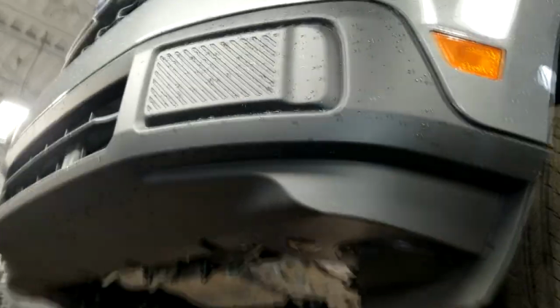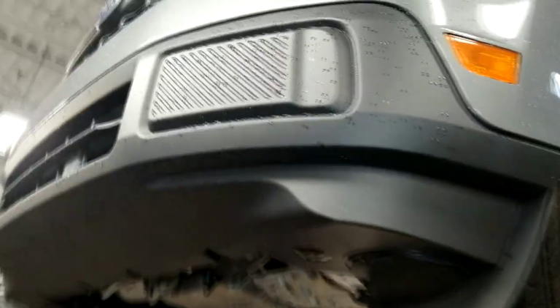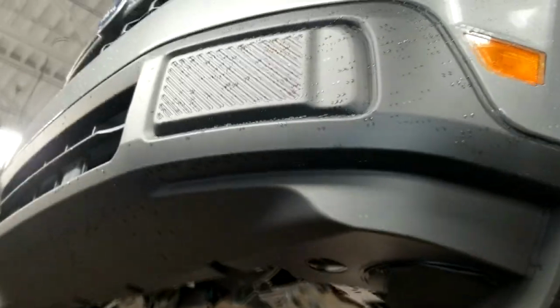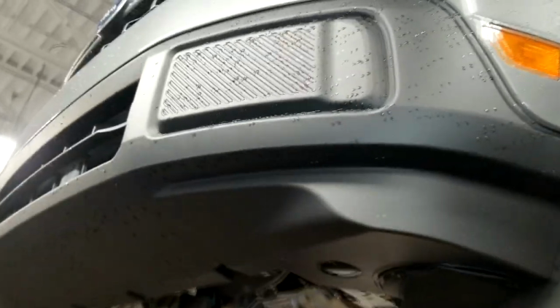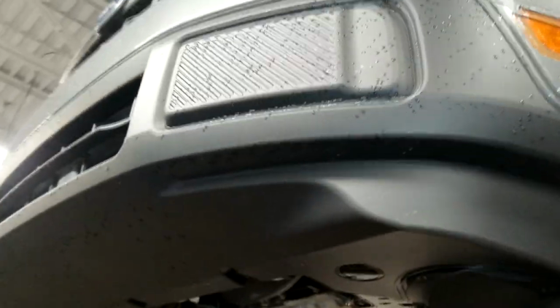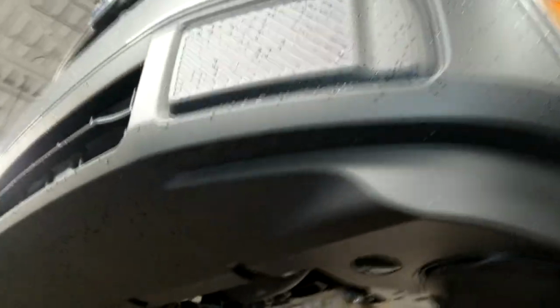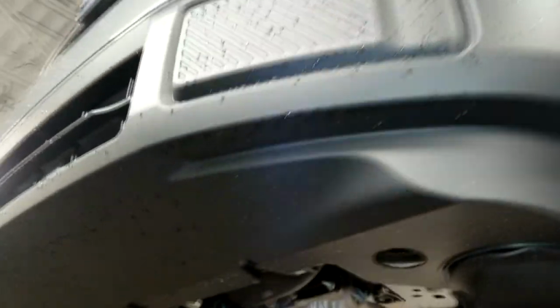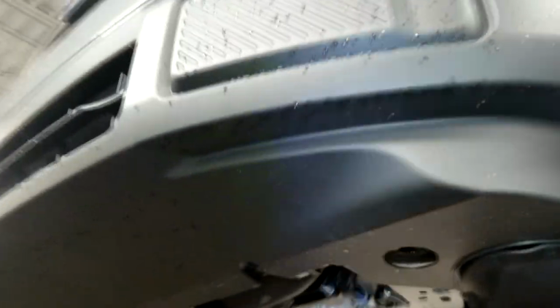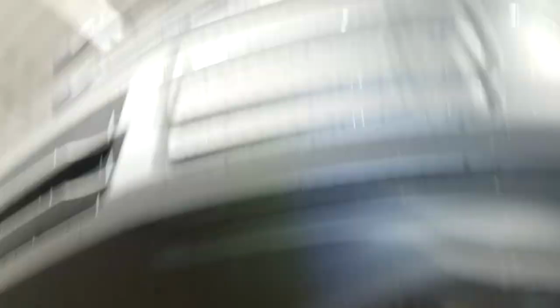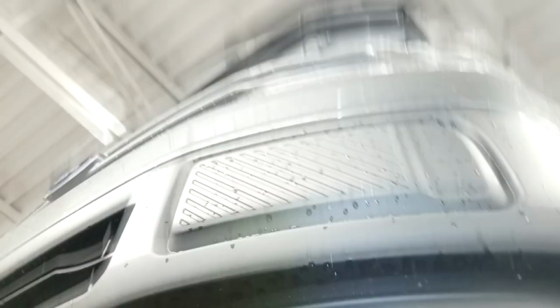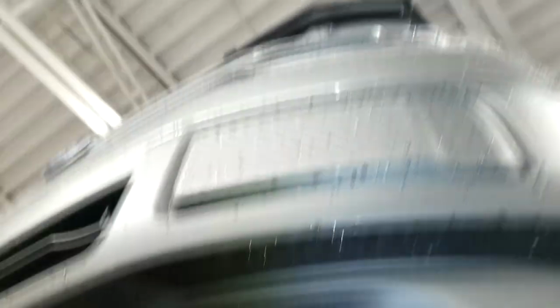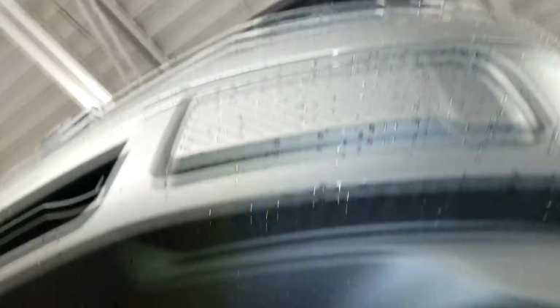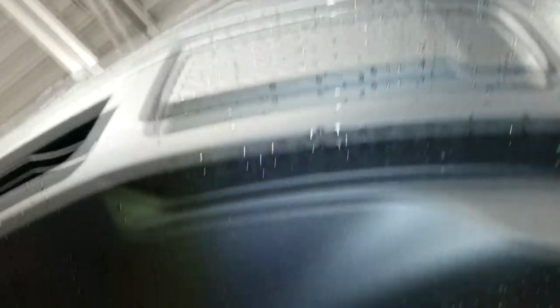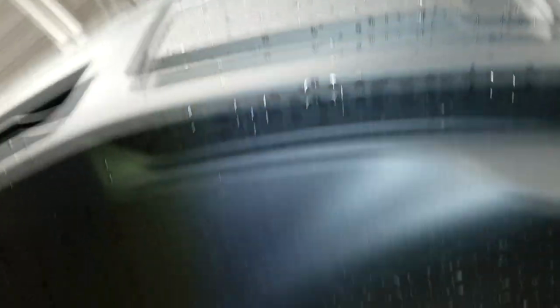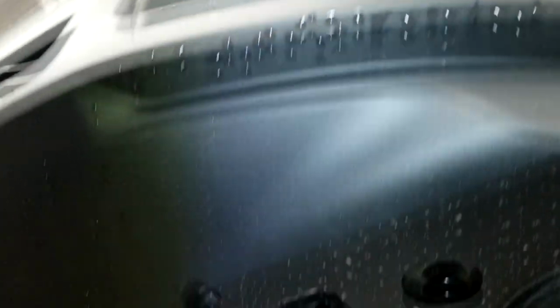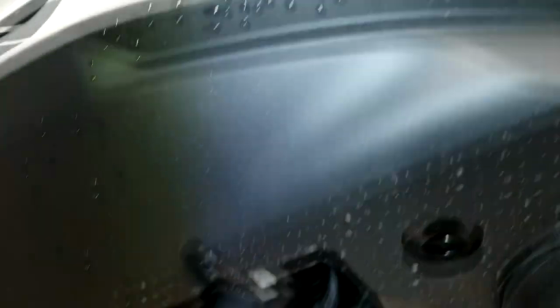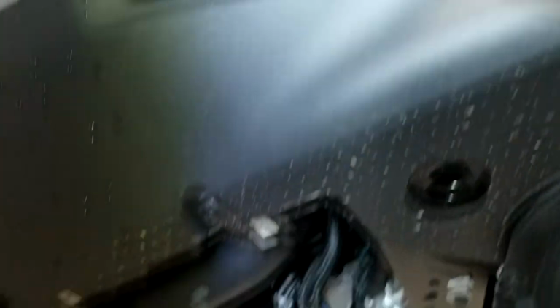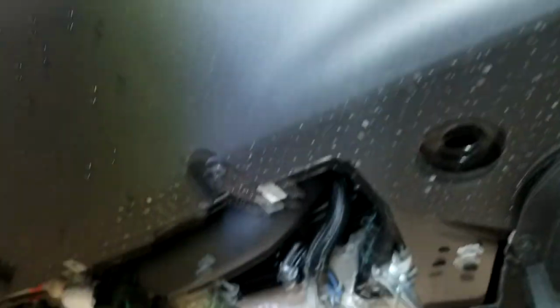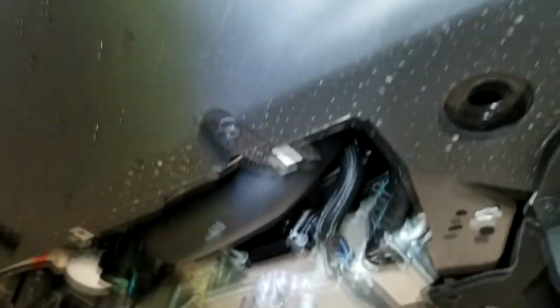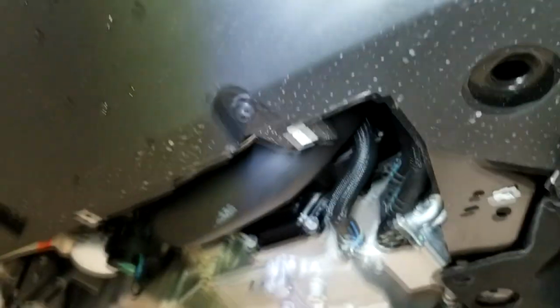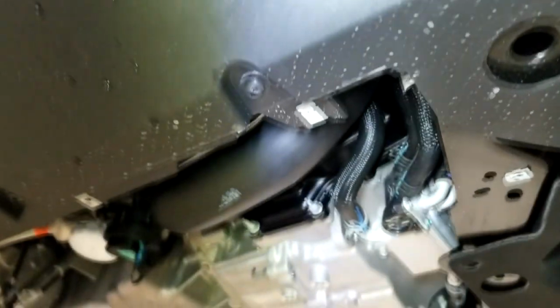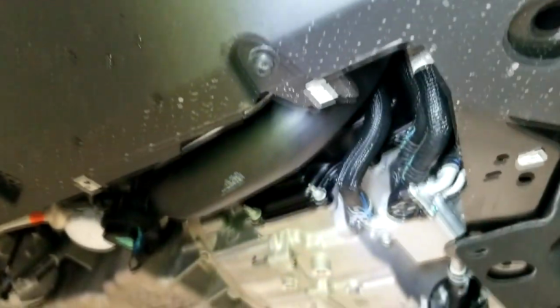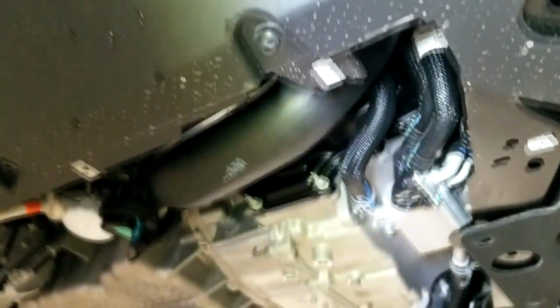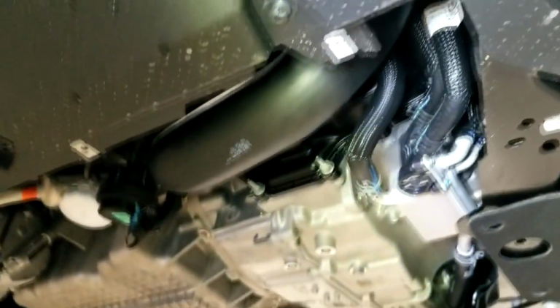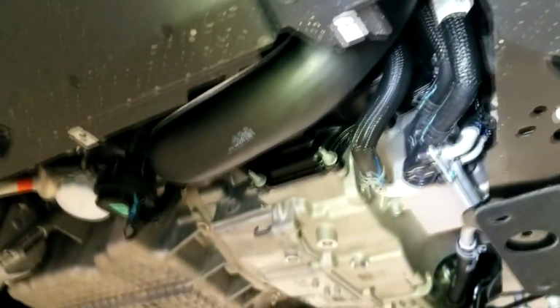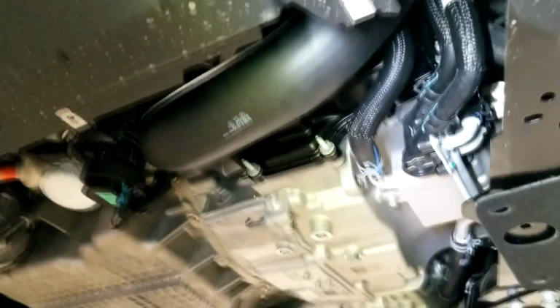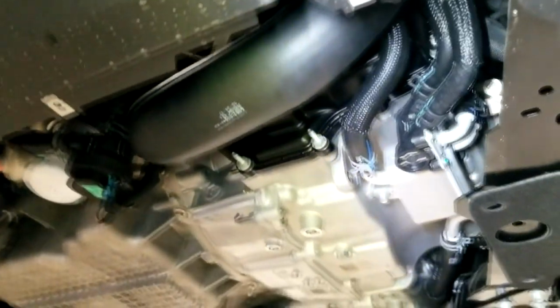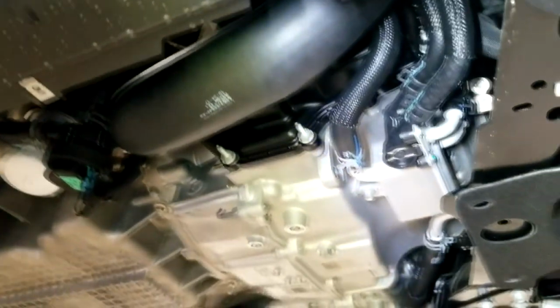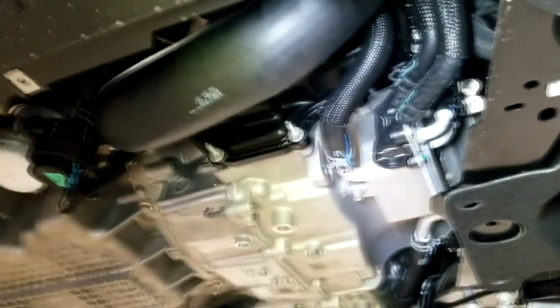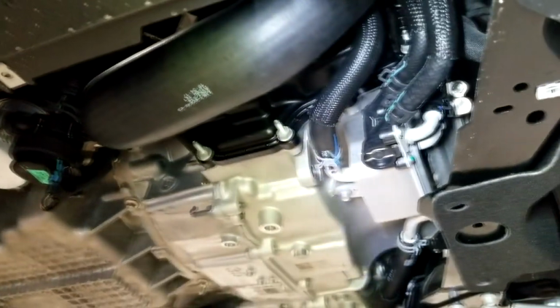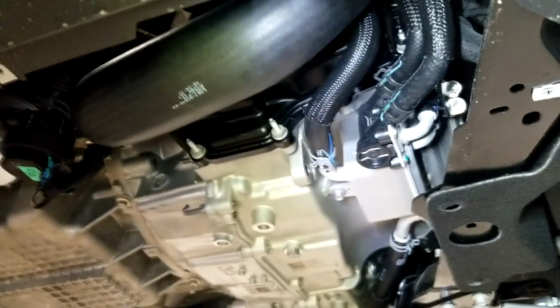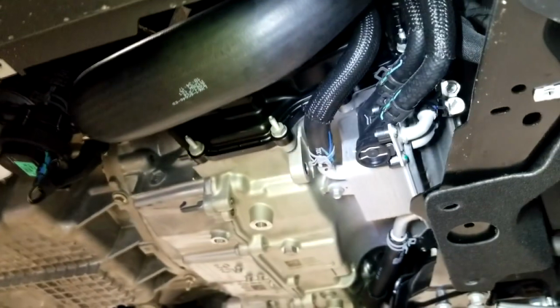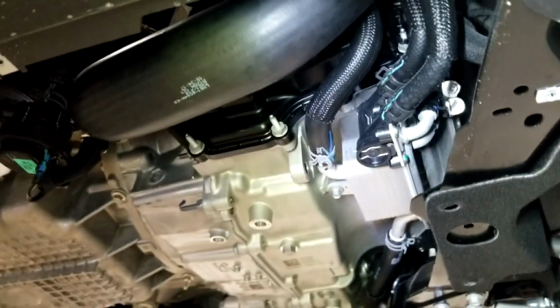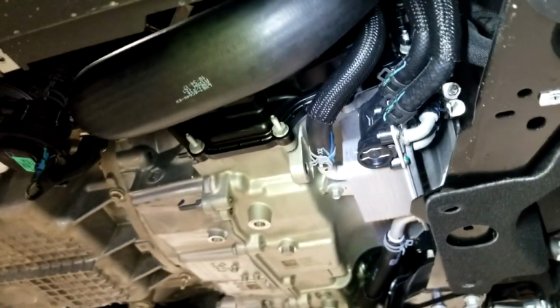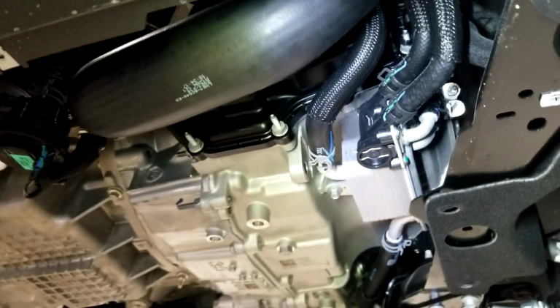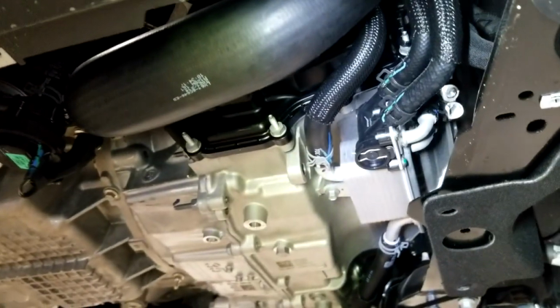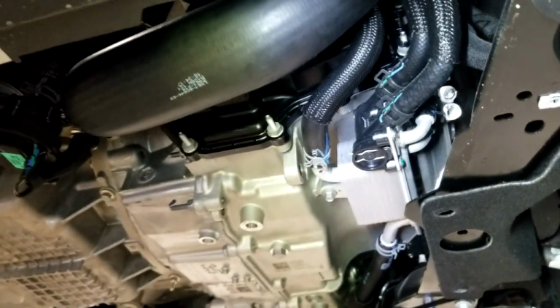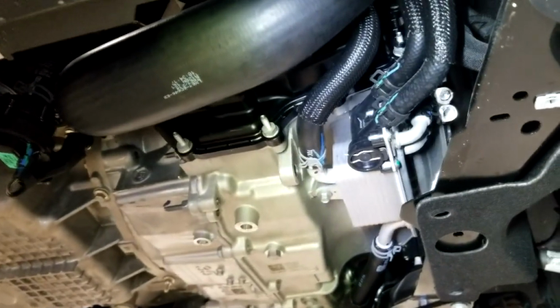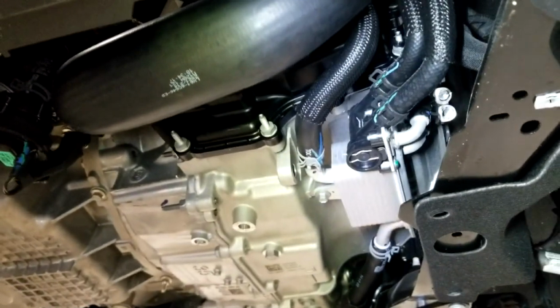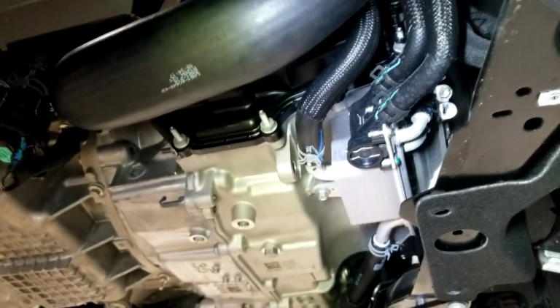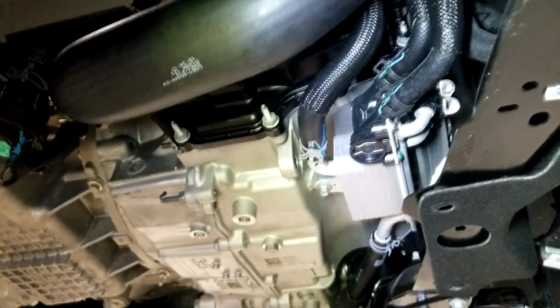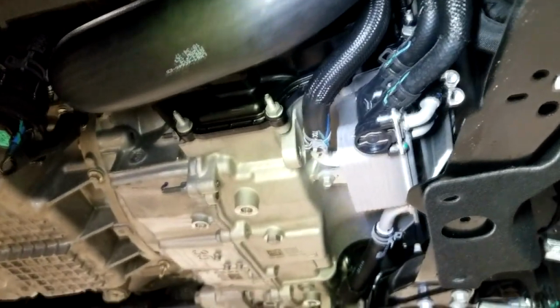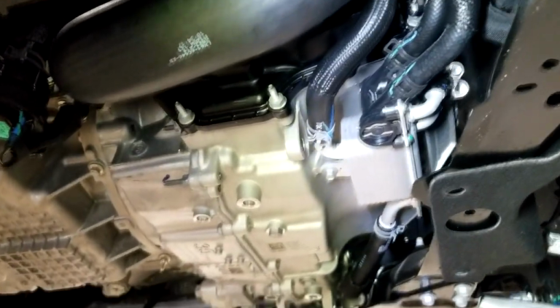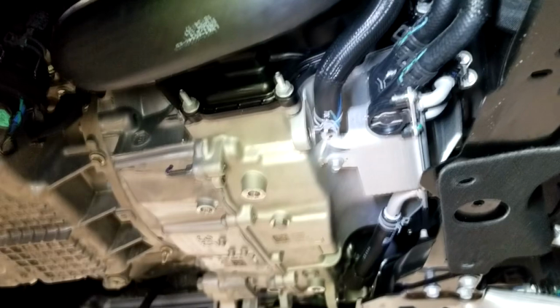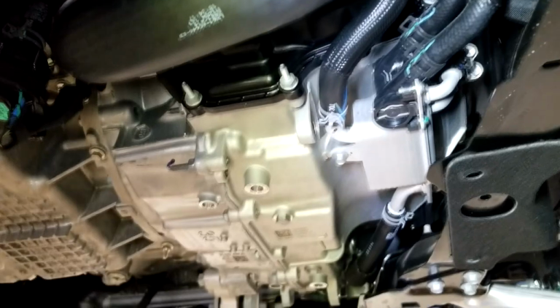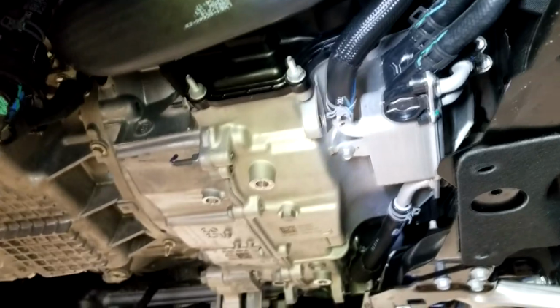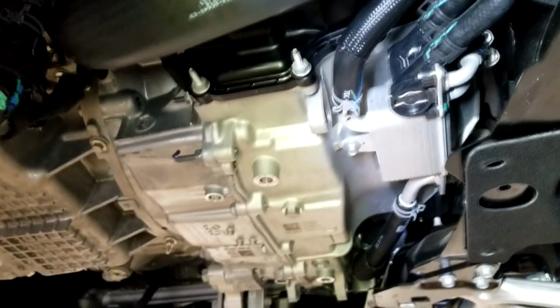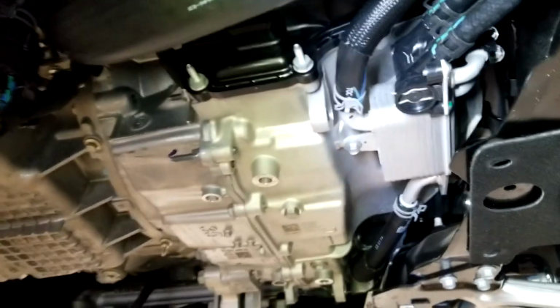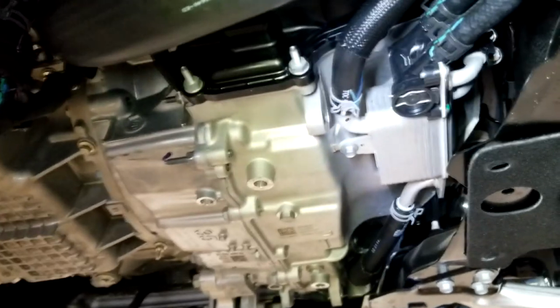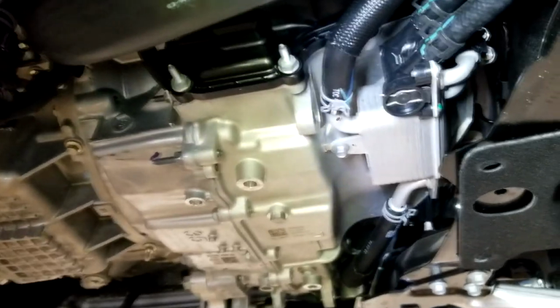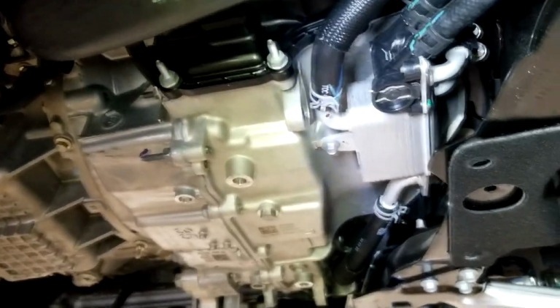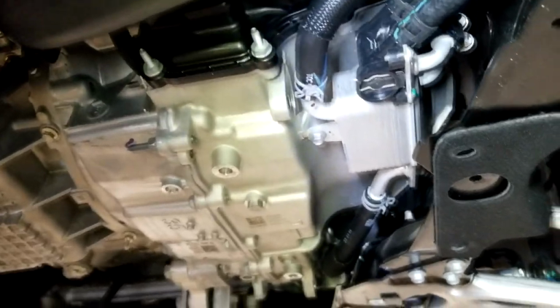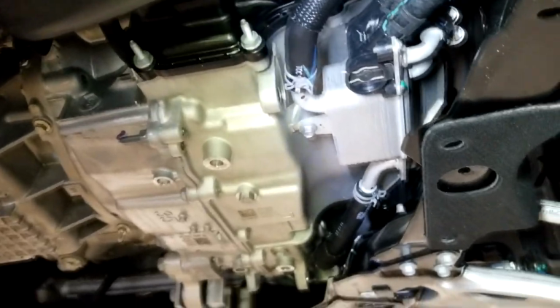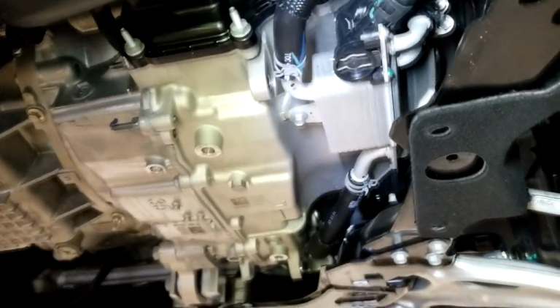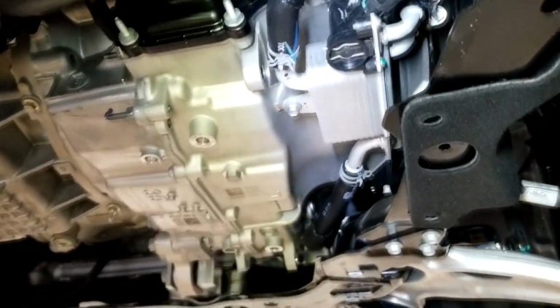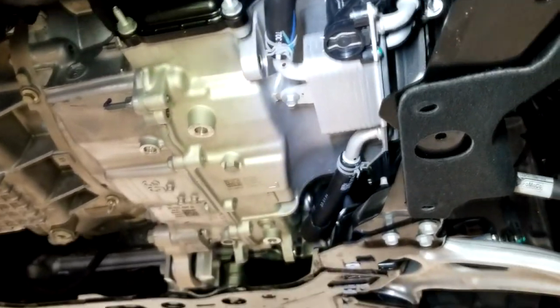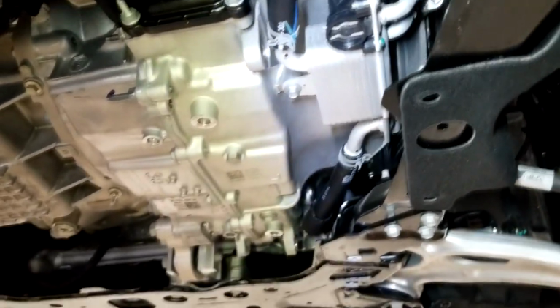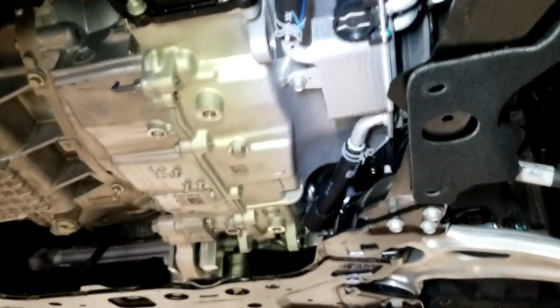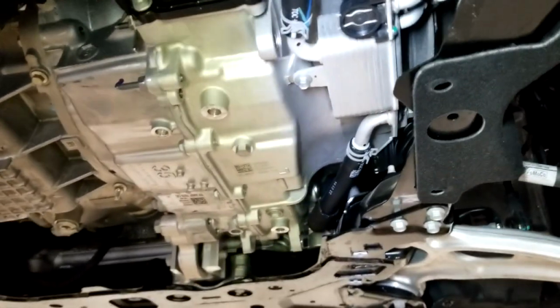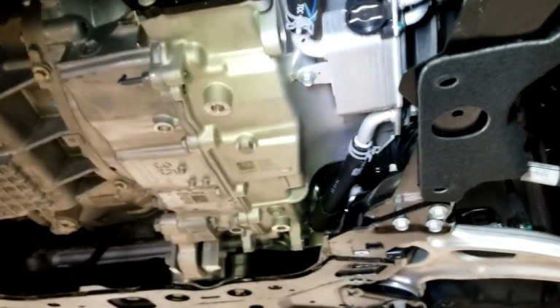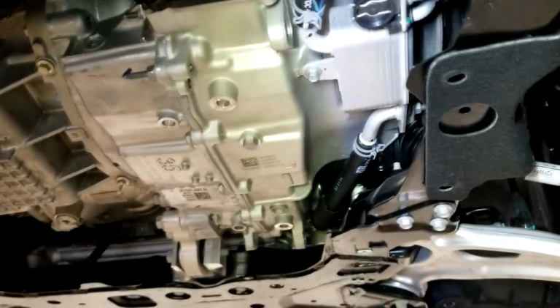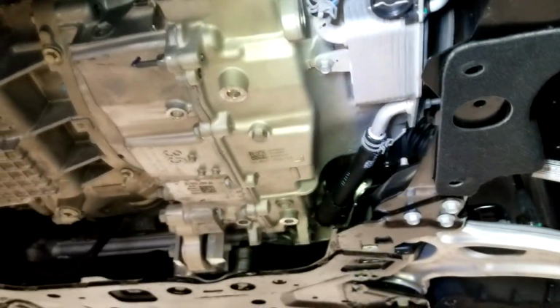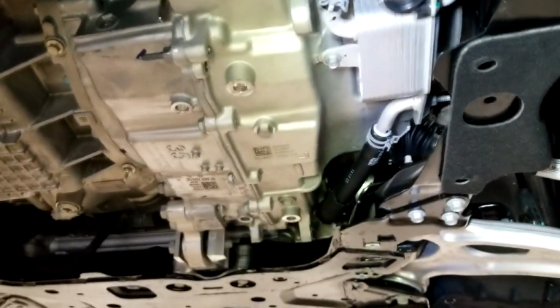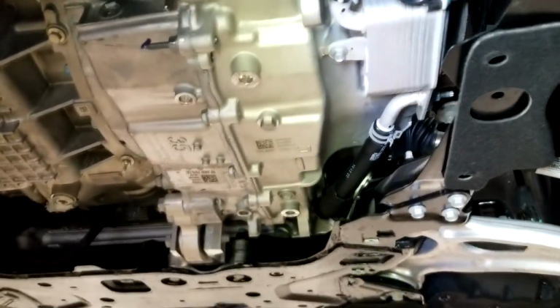Here's it with the plate removed. The plate is just there for aerodynamics and improved gas mileage.